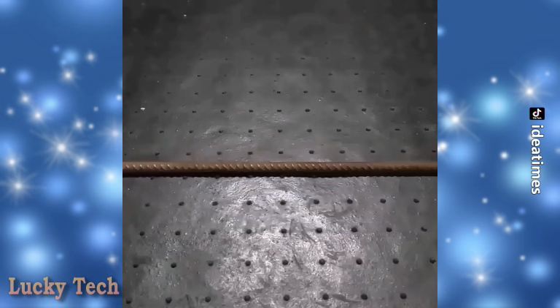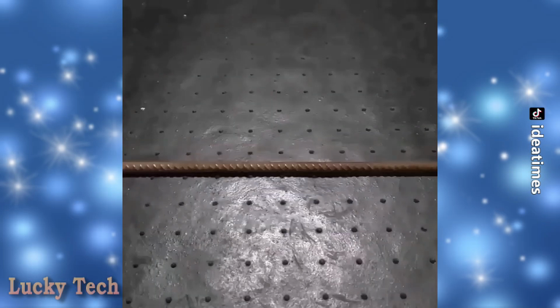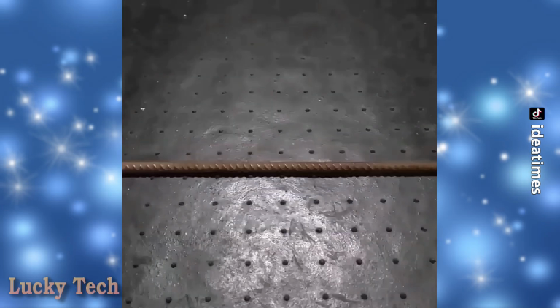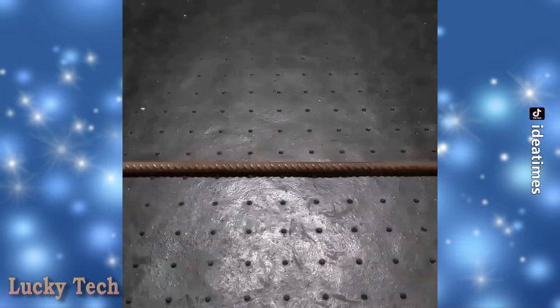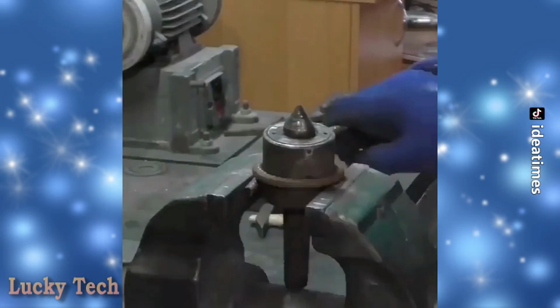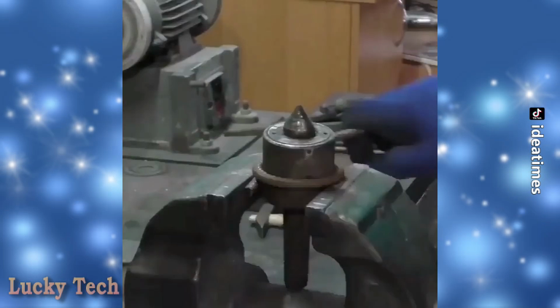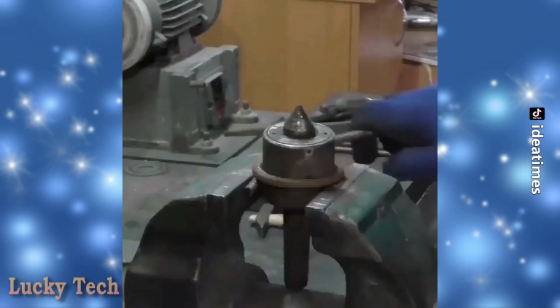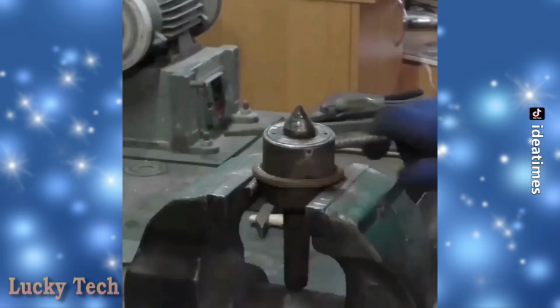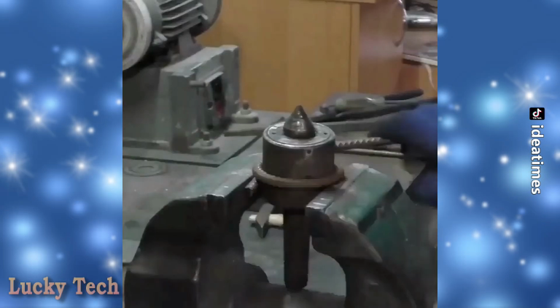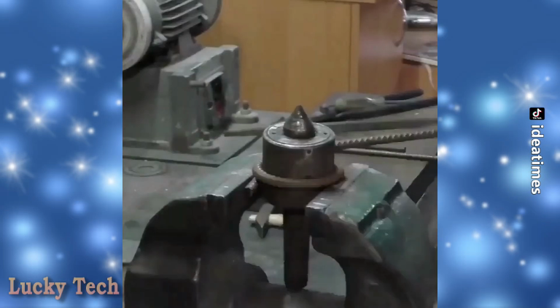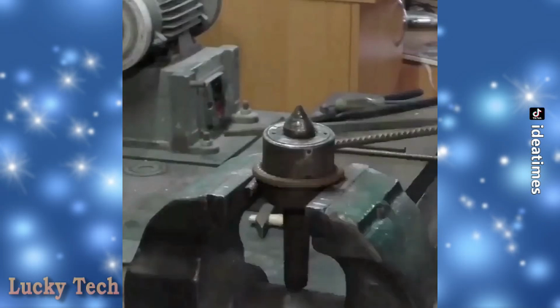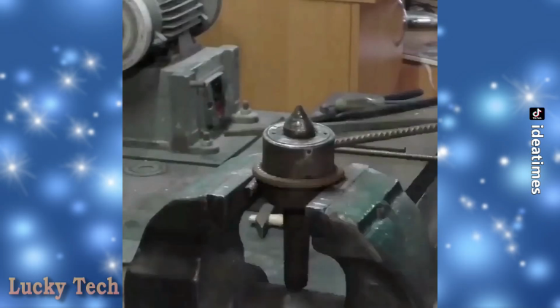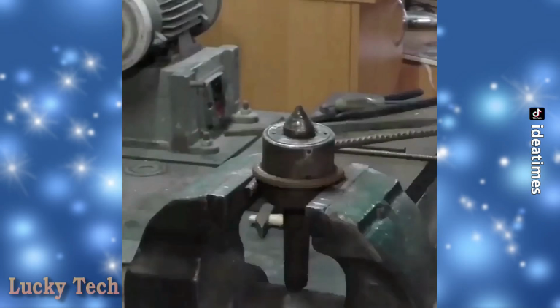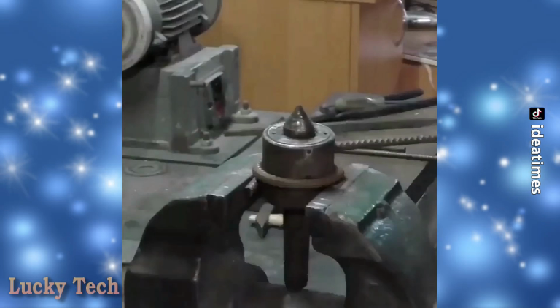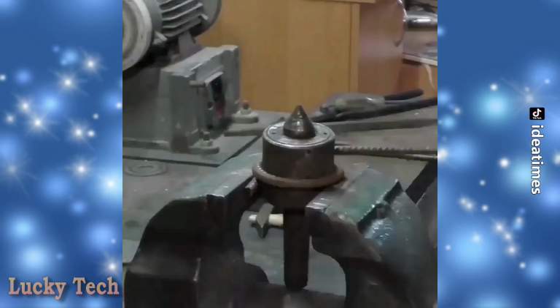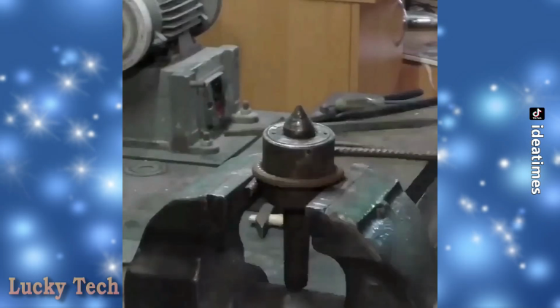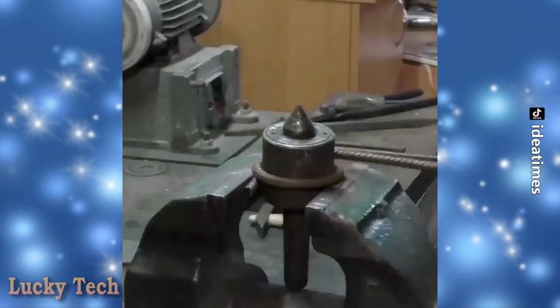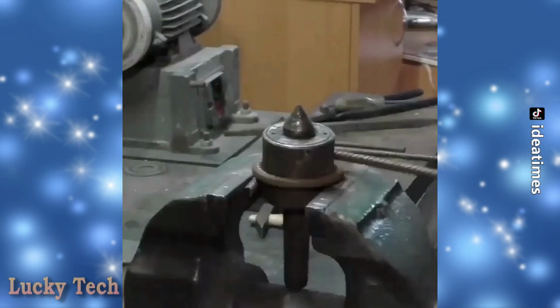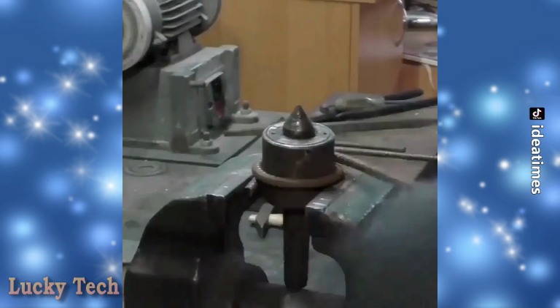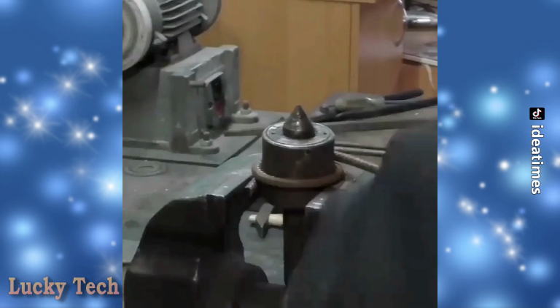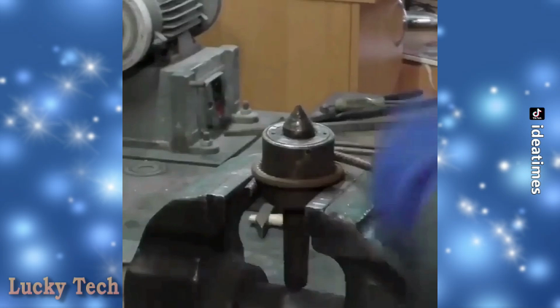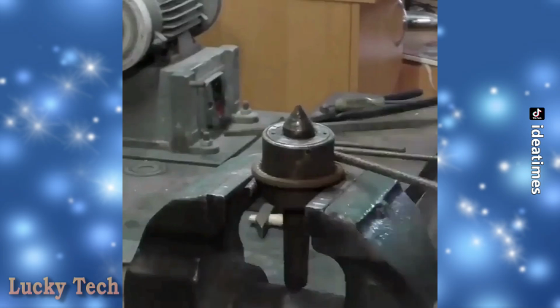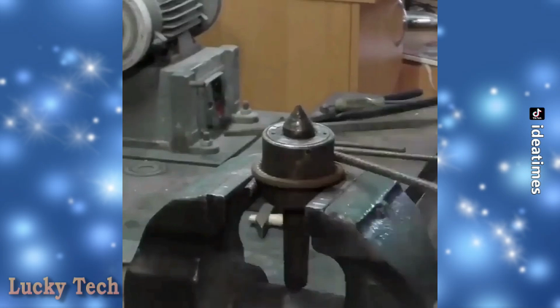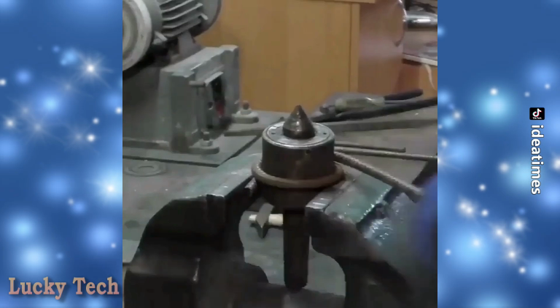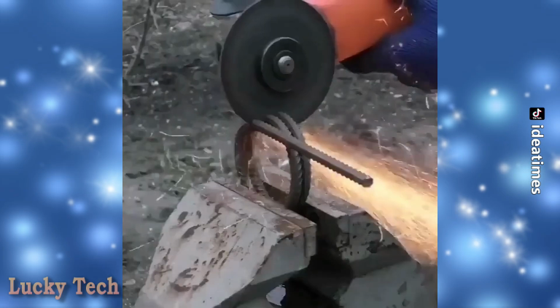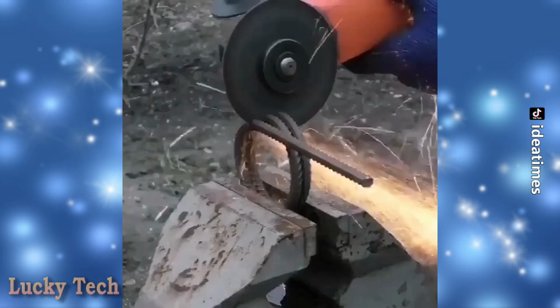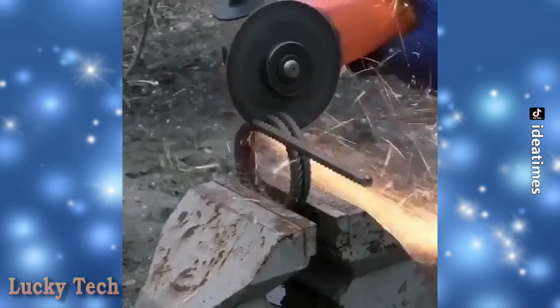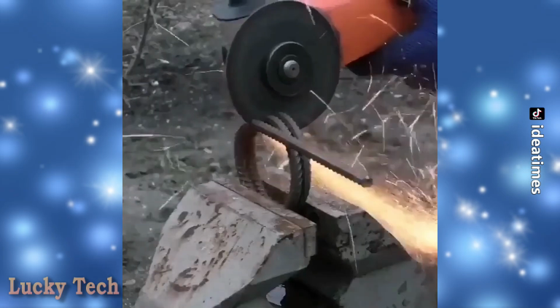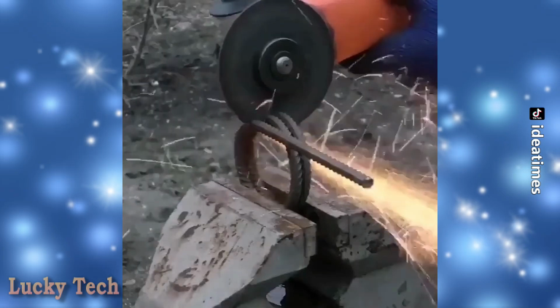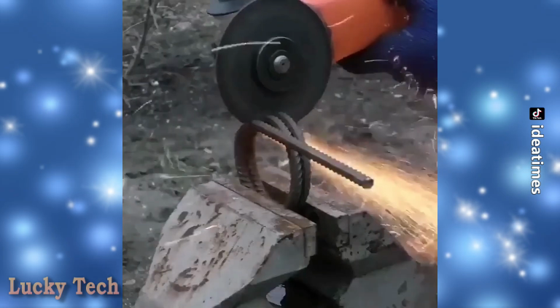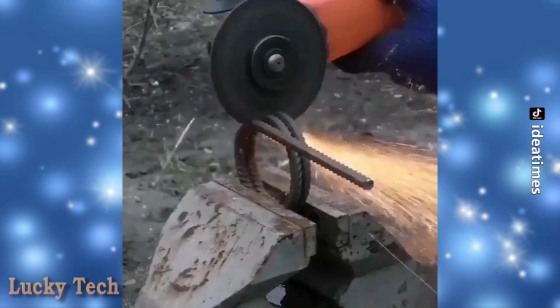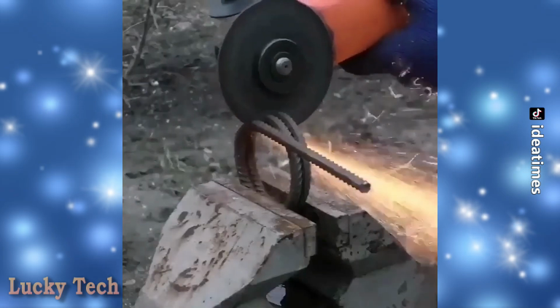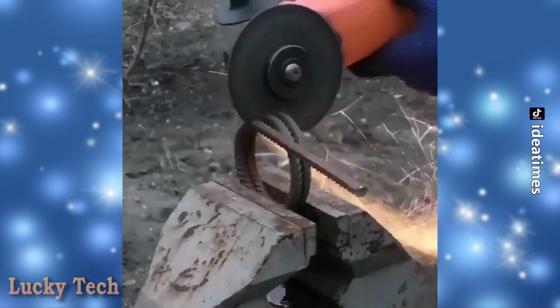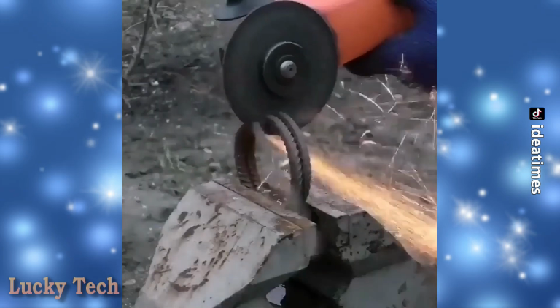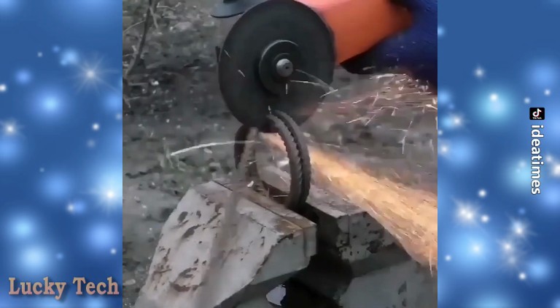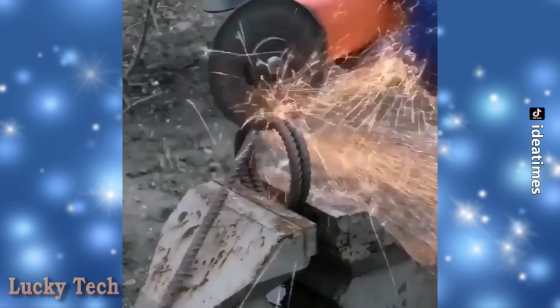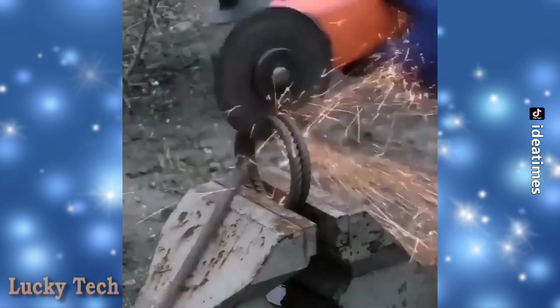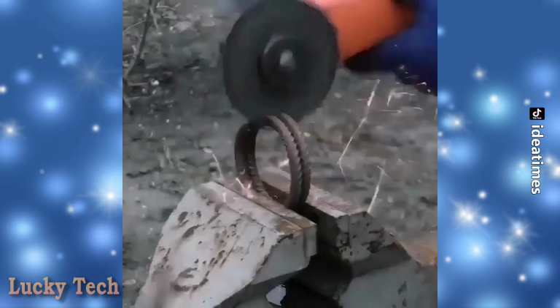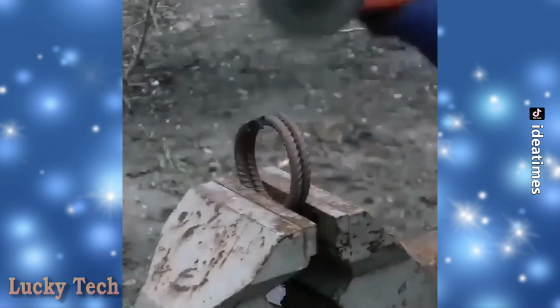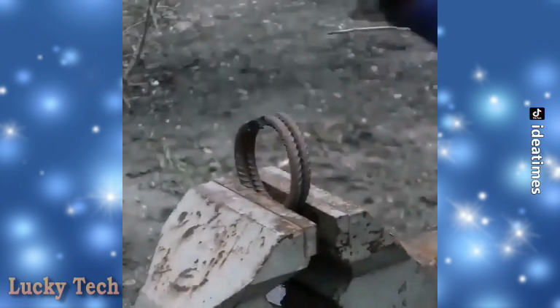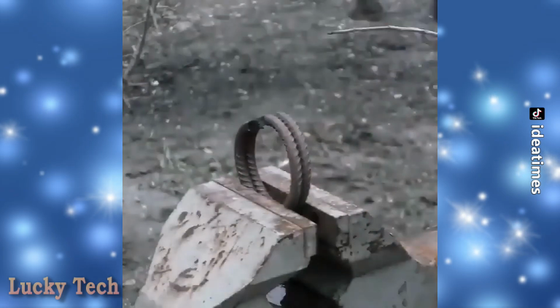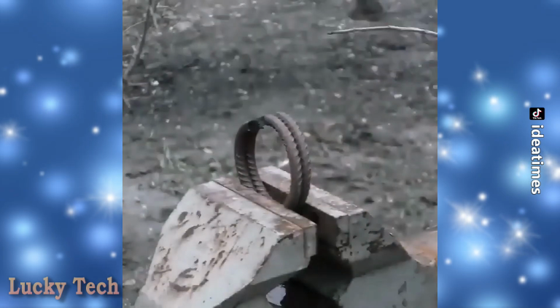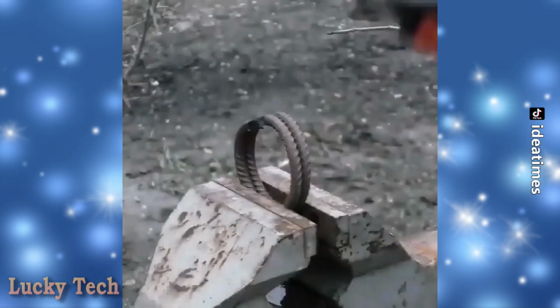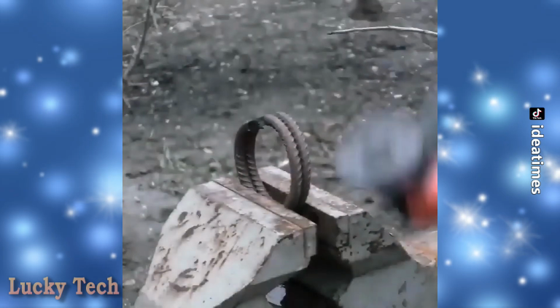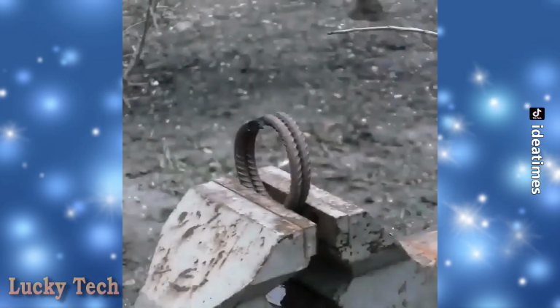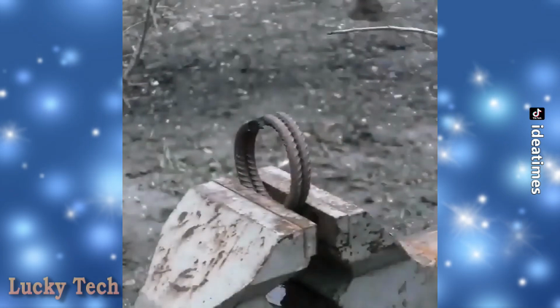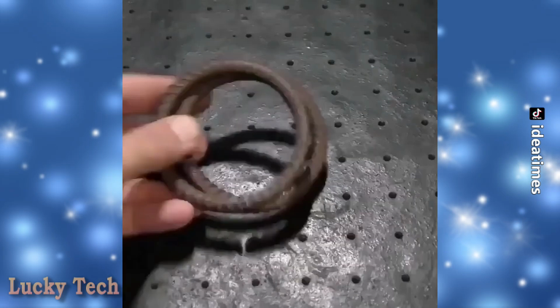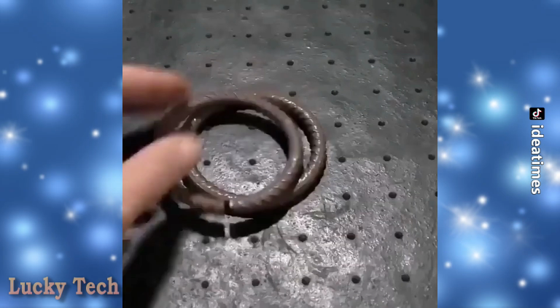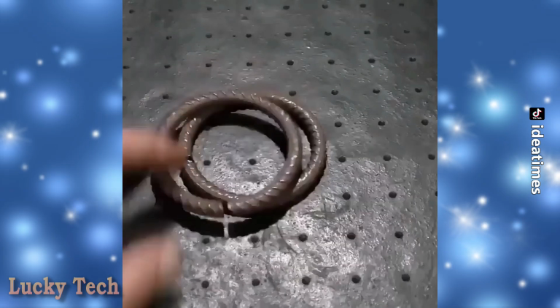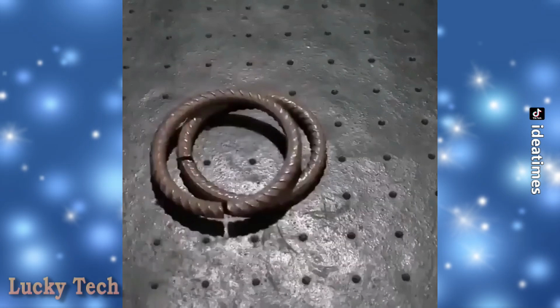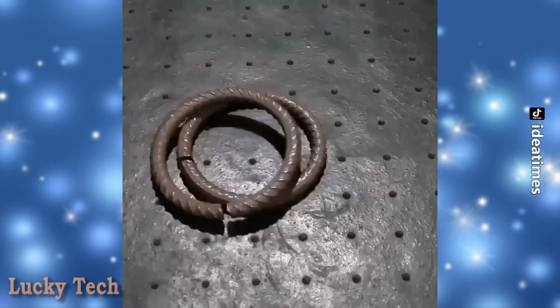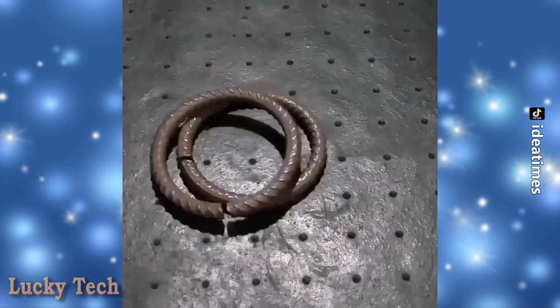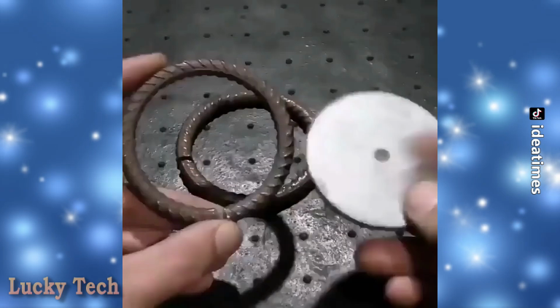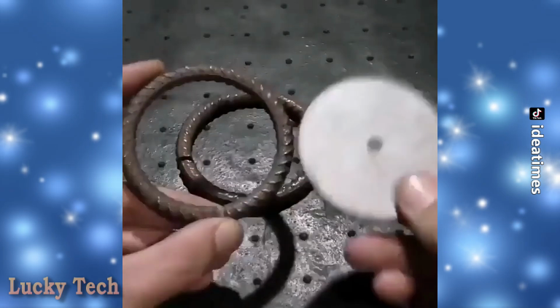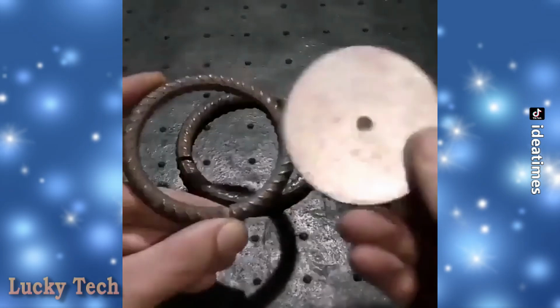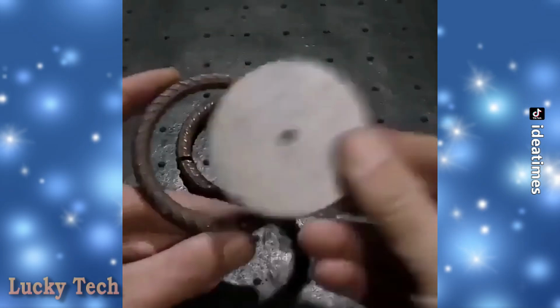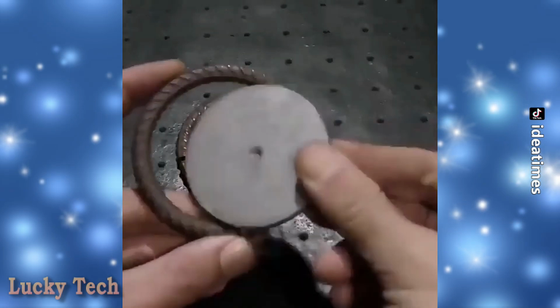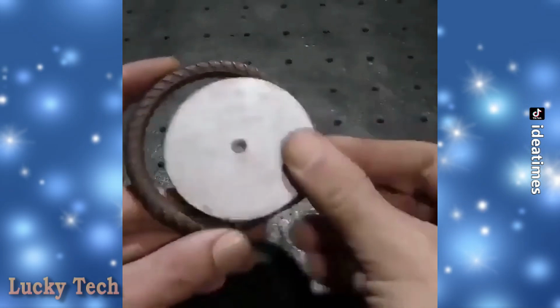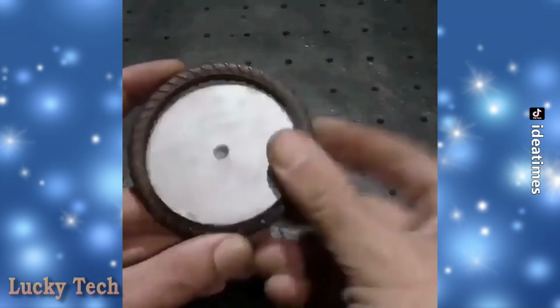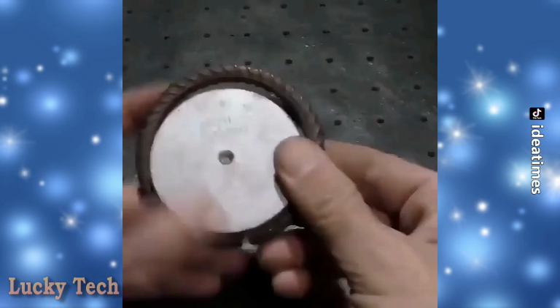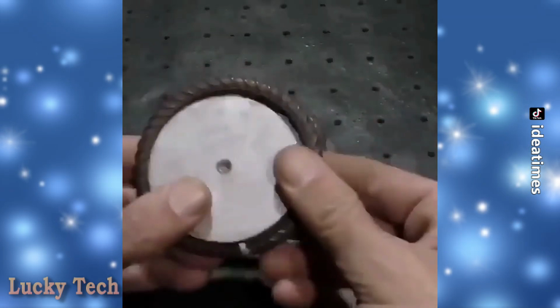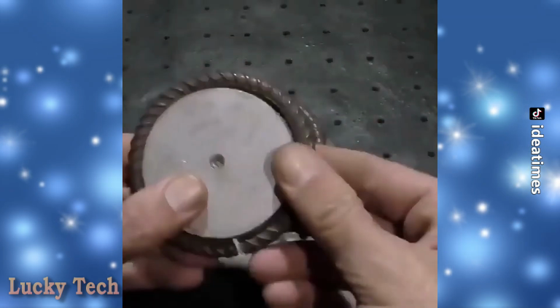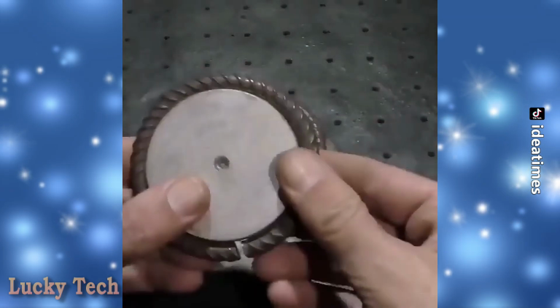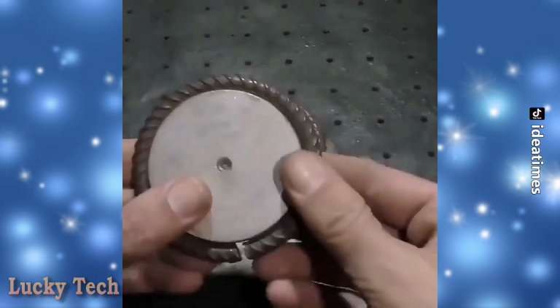Самодельная простейшая и в то же время универсальная орехоколка для любого размера и типа ореха.